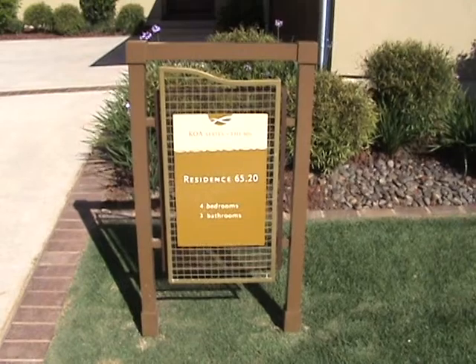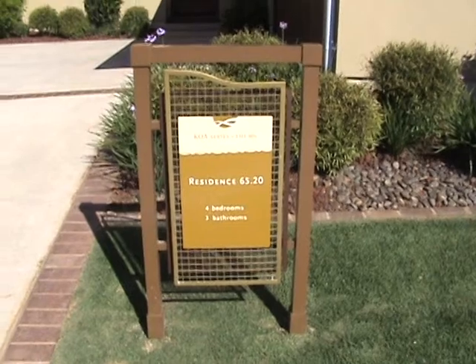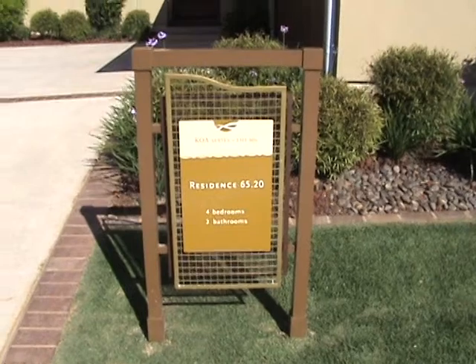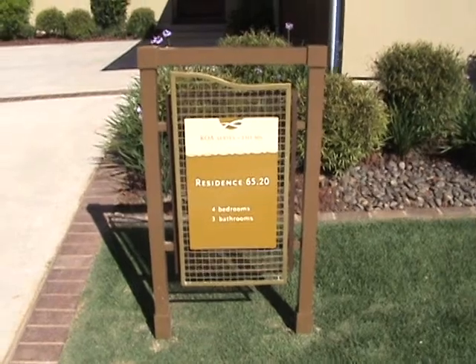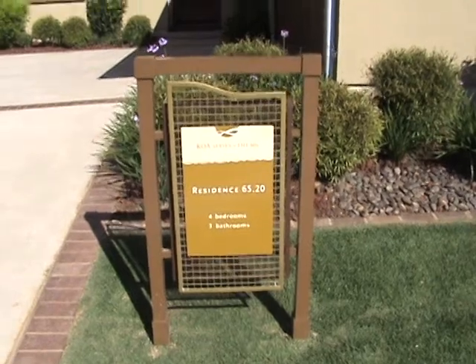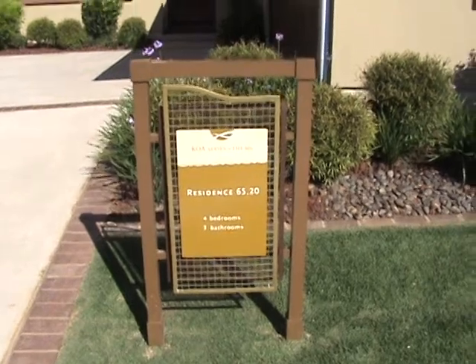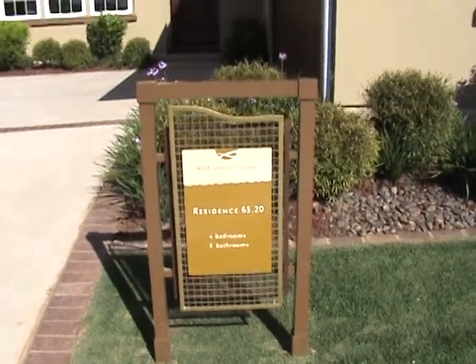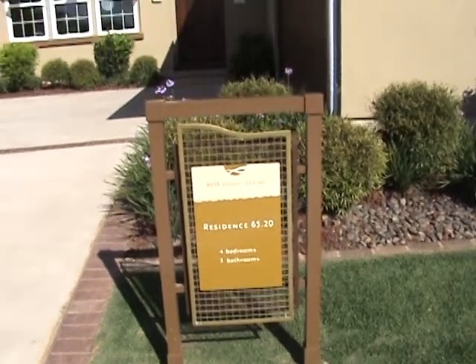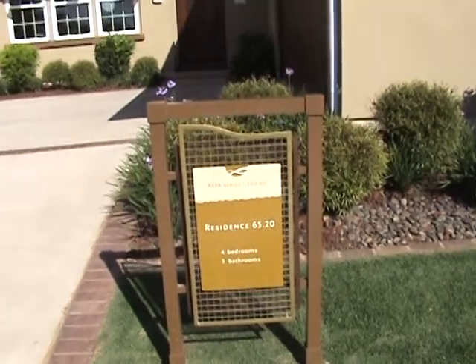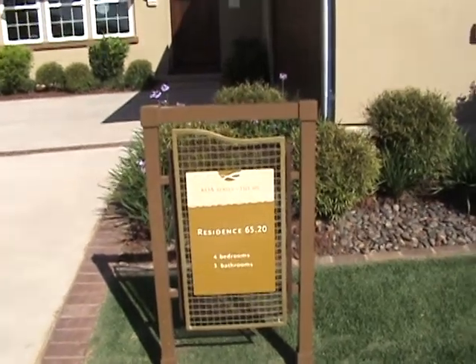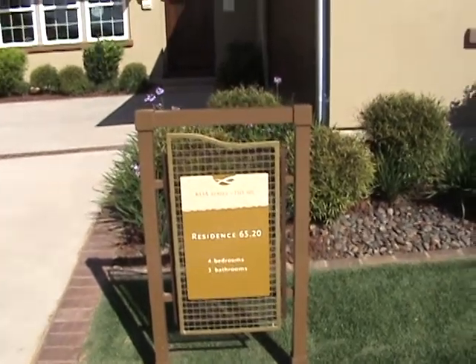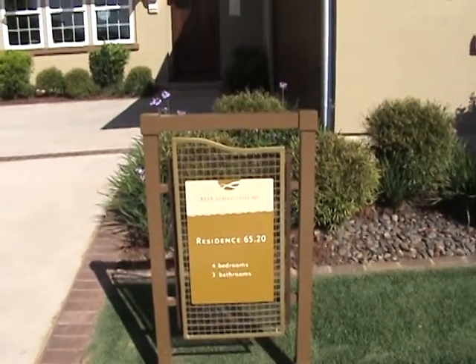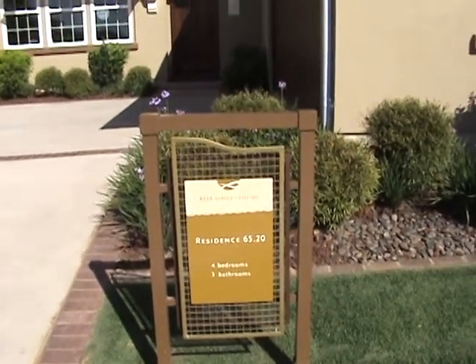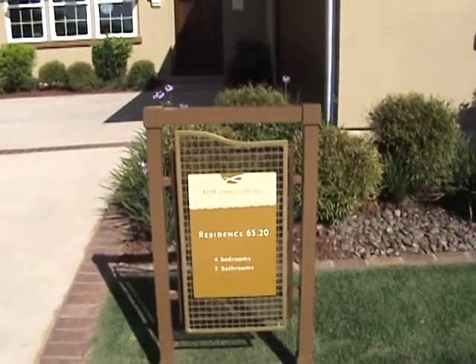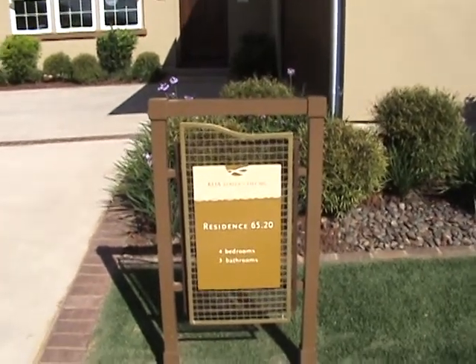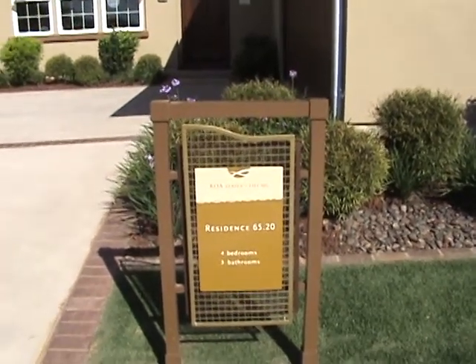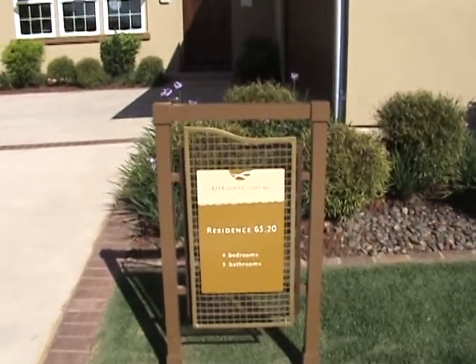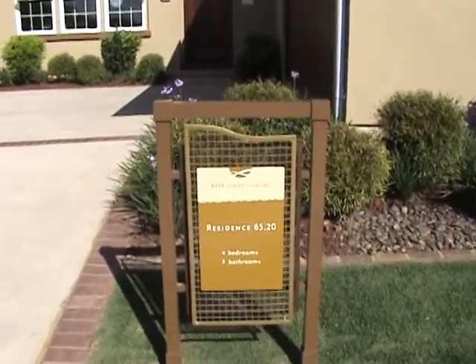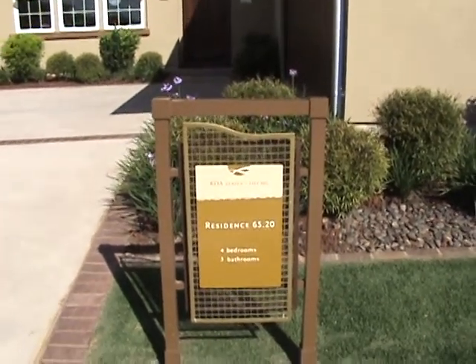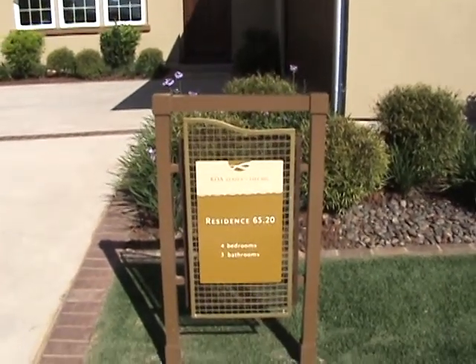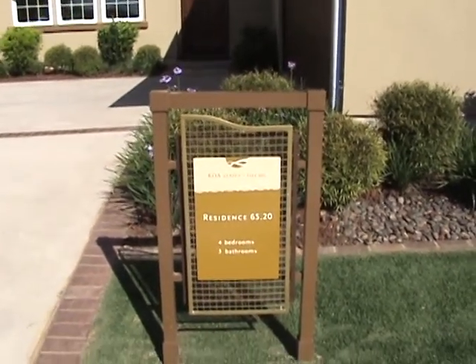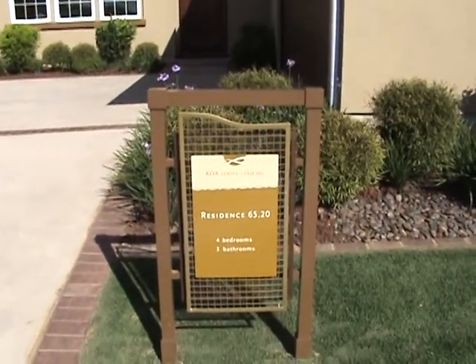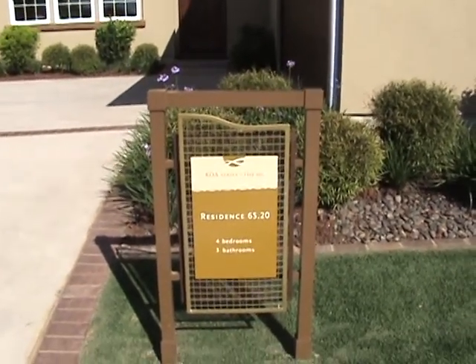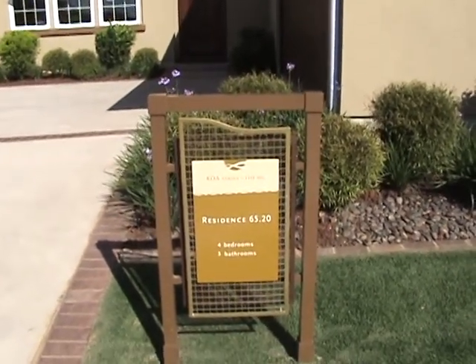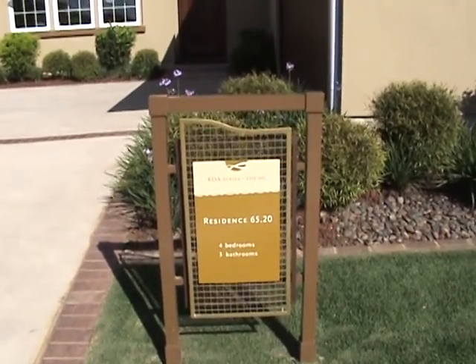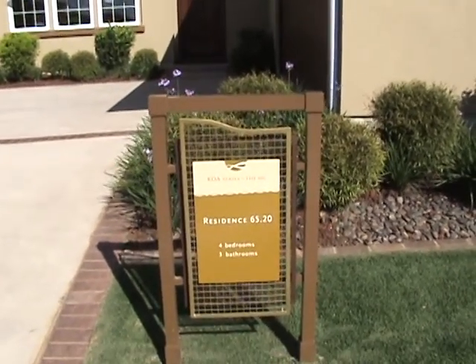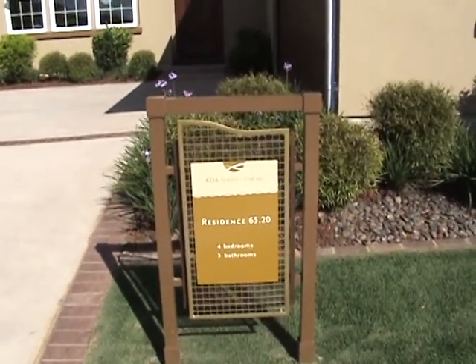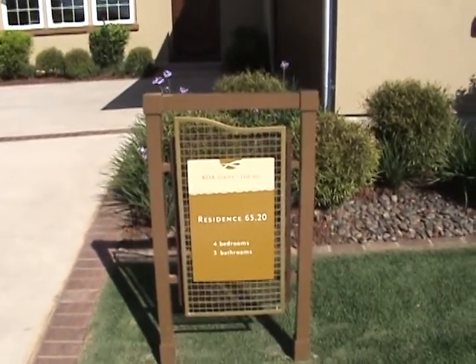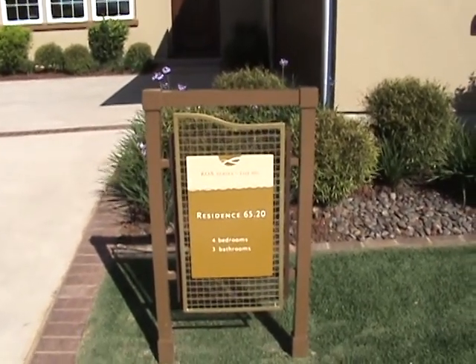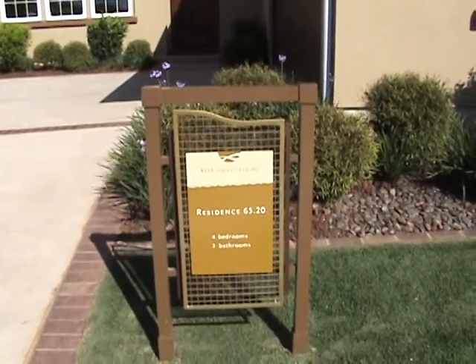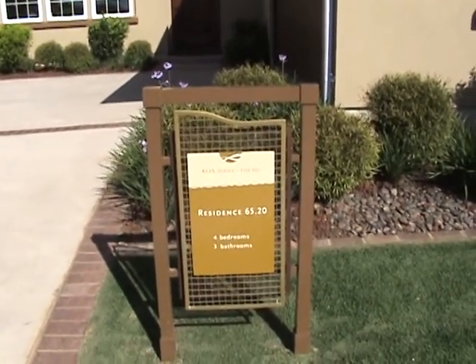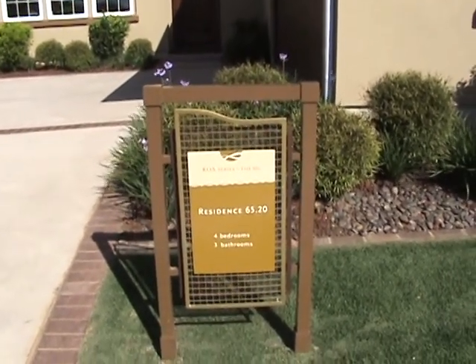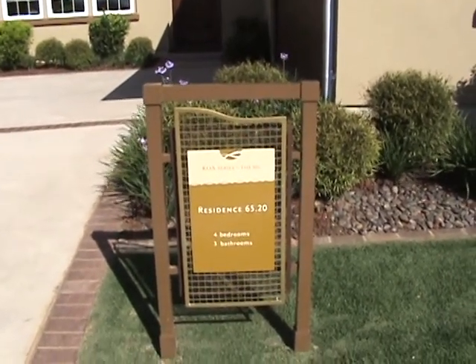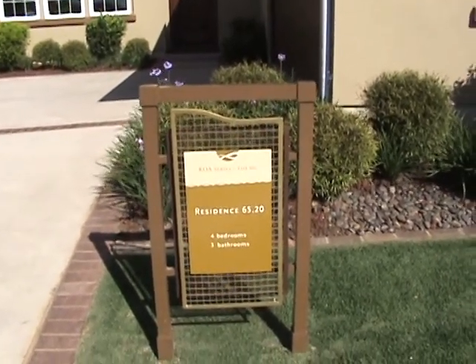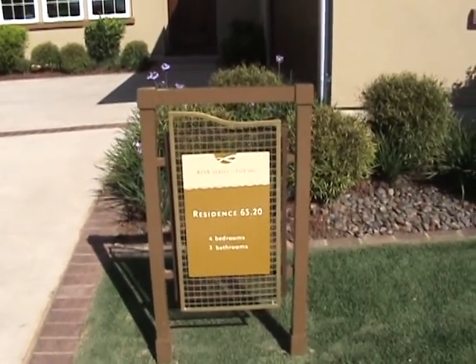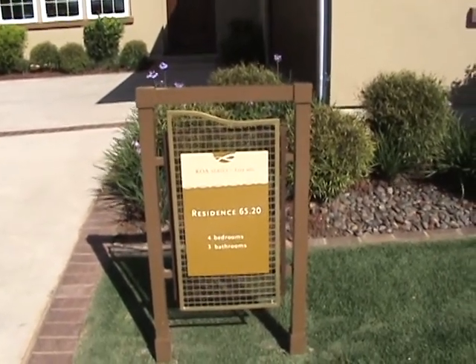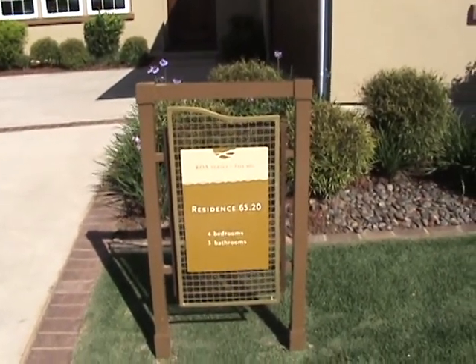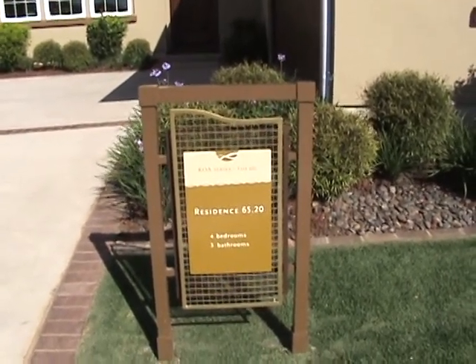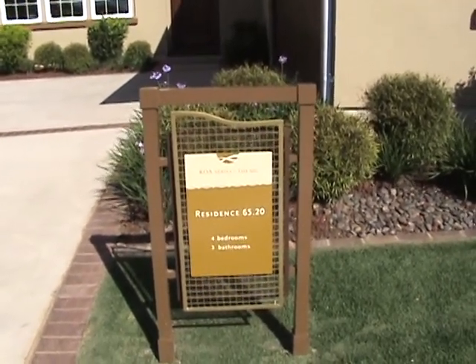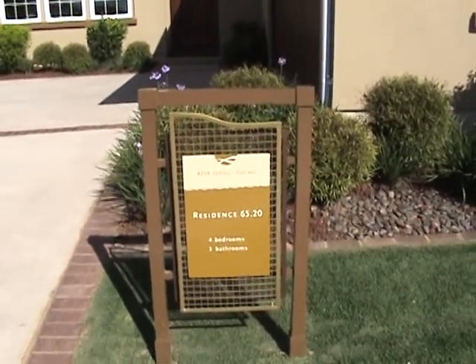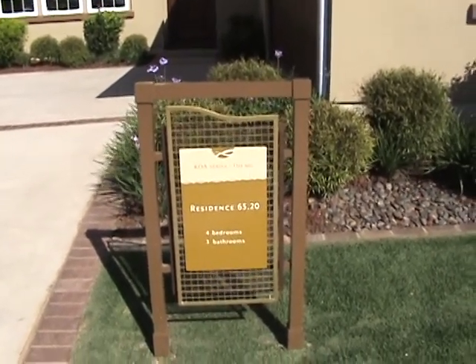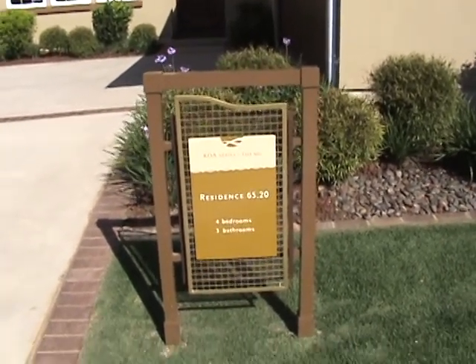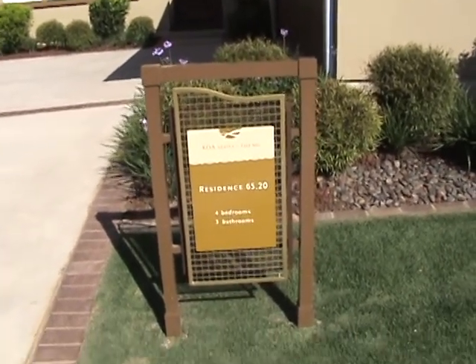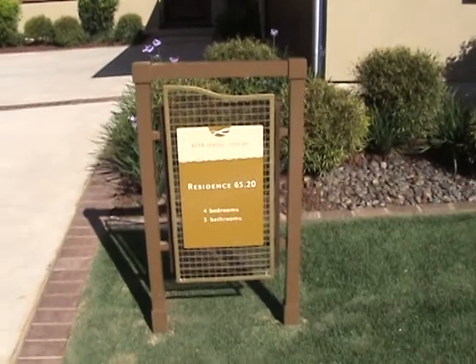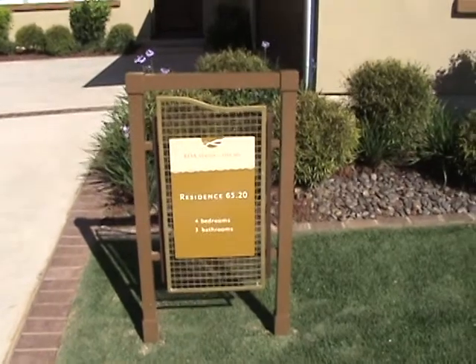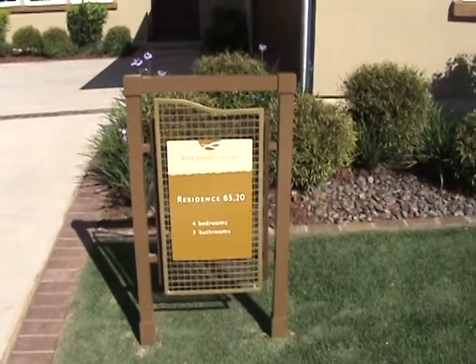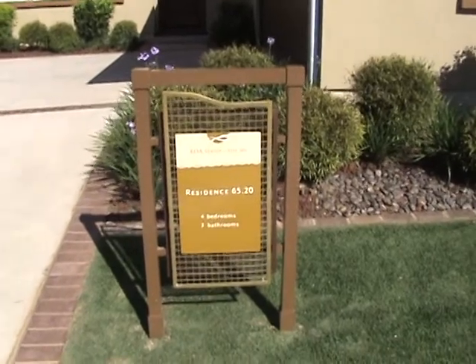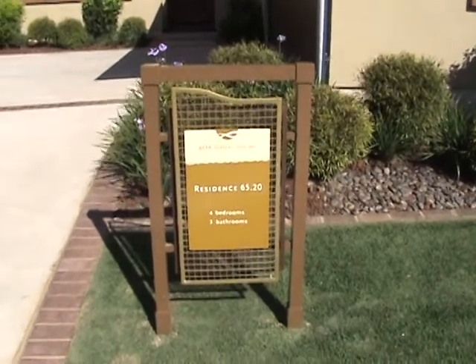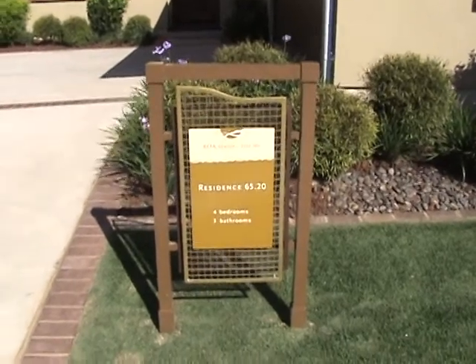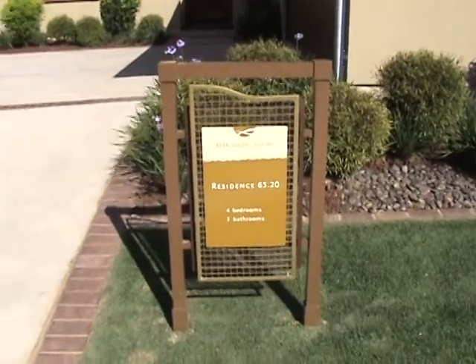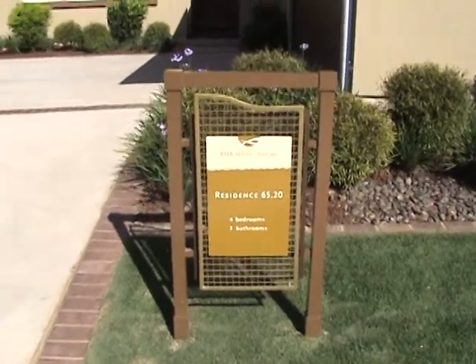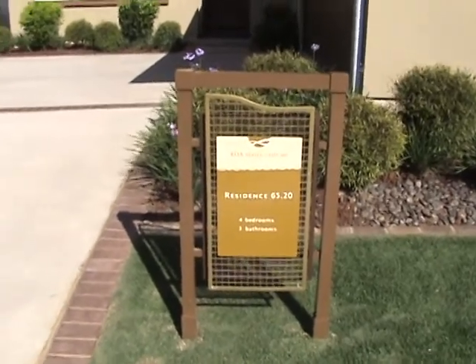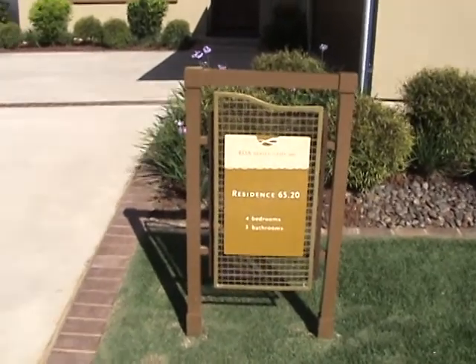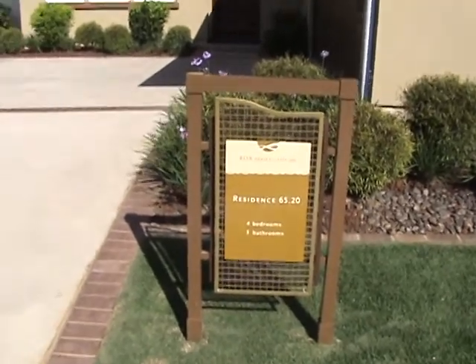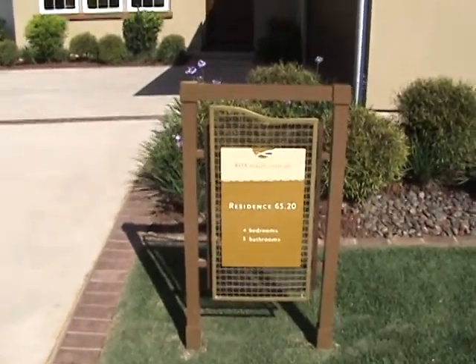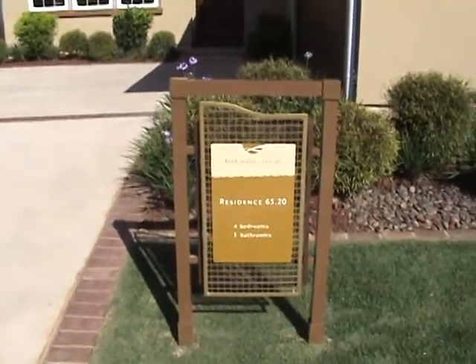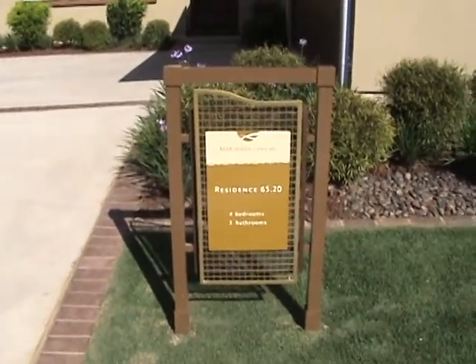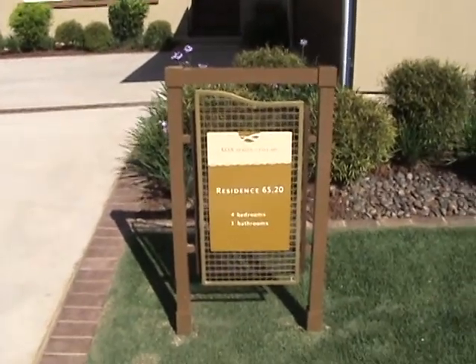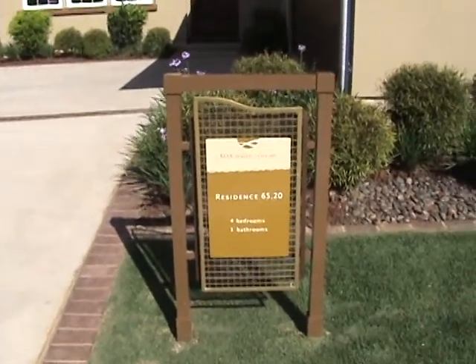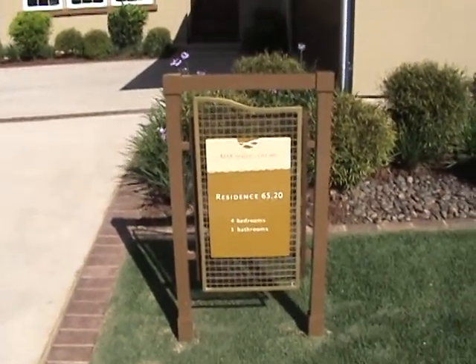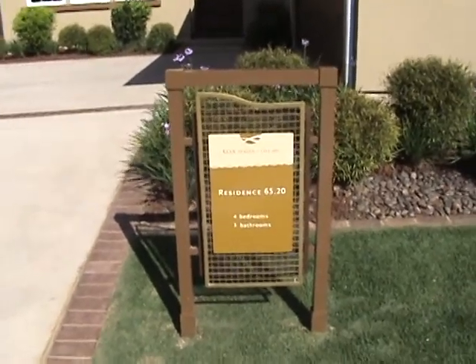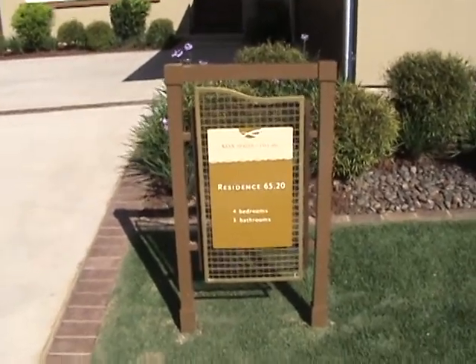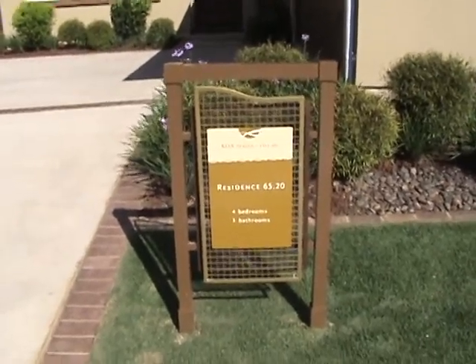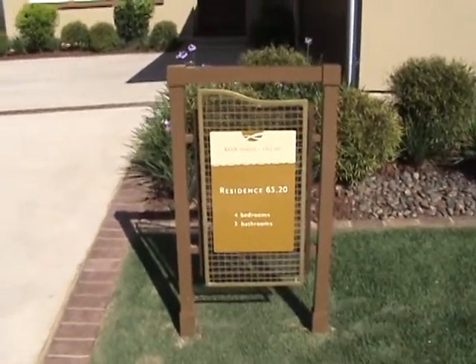Today is Monday, February the 4th, 2013. We're at Hoakalei in Ewa Beach, Hawaii.